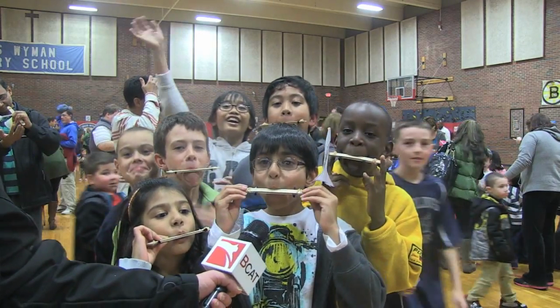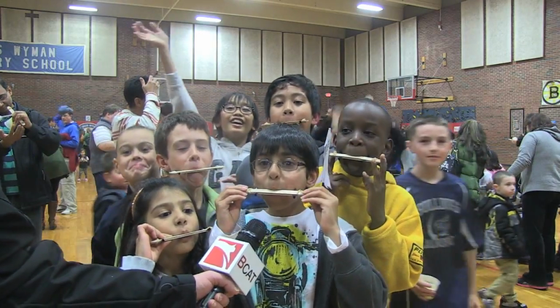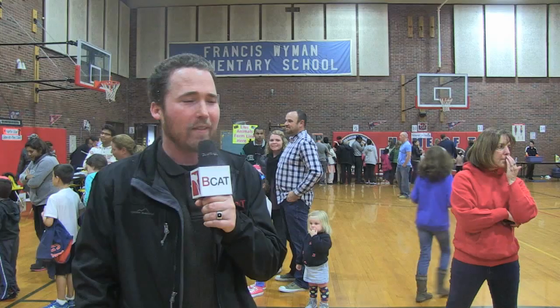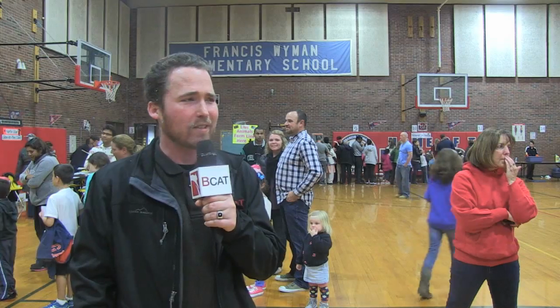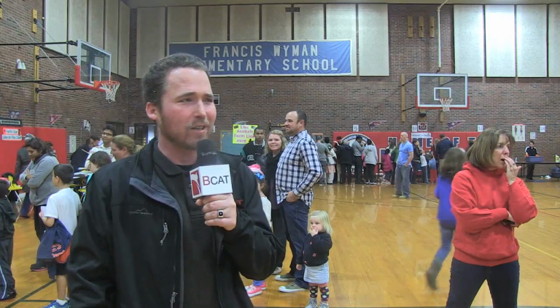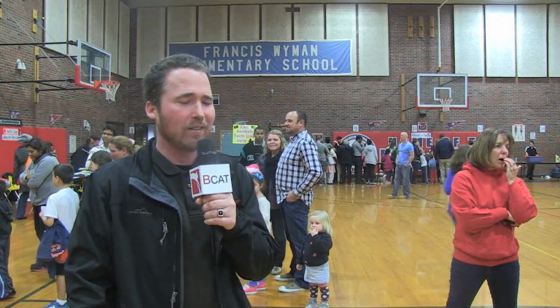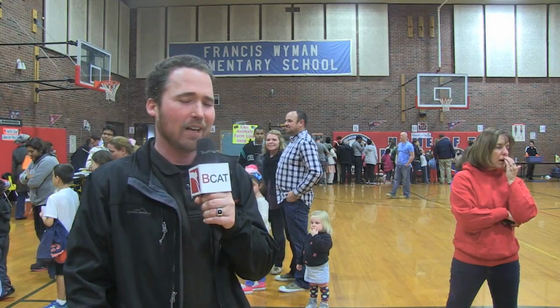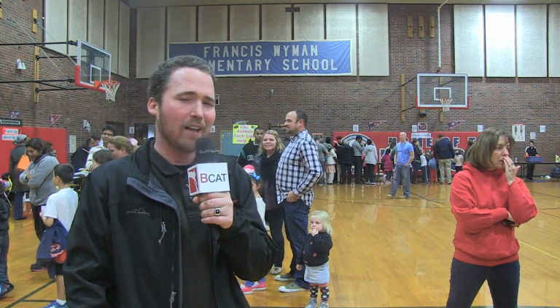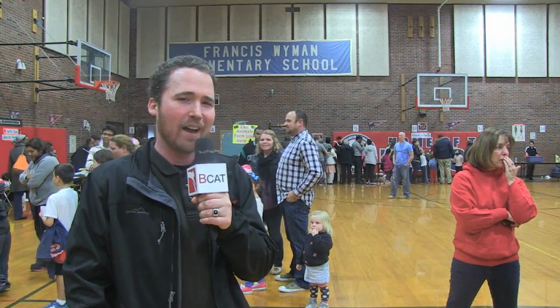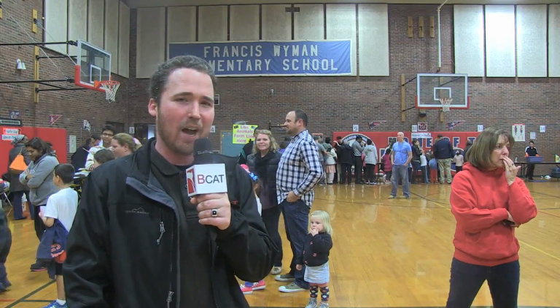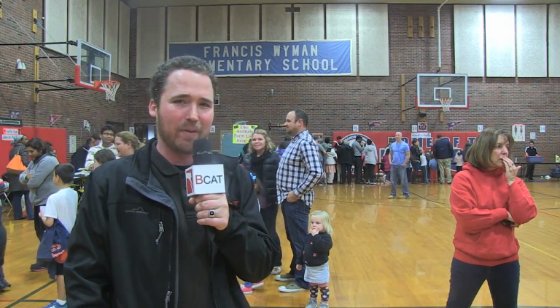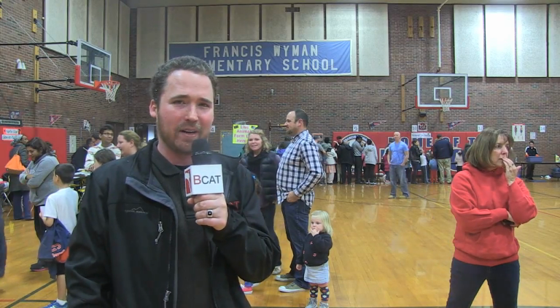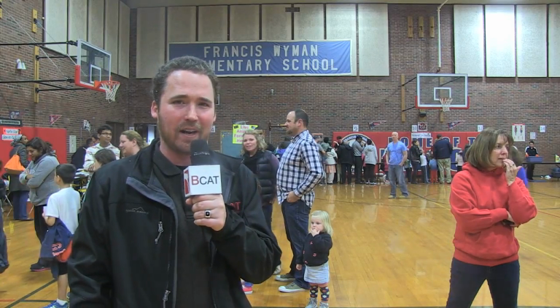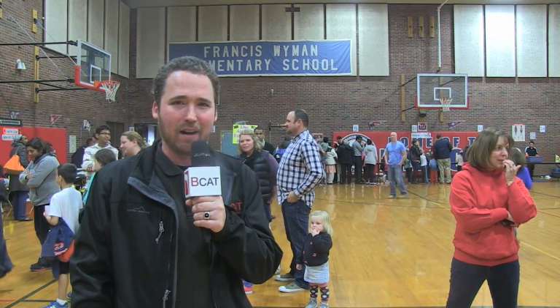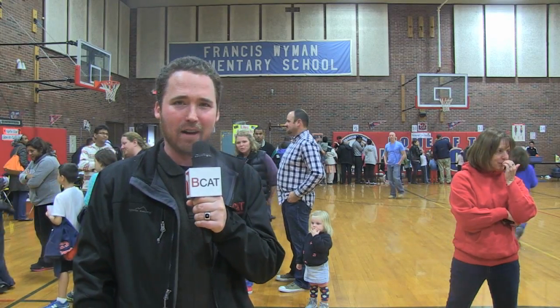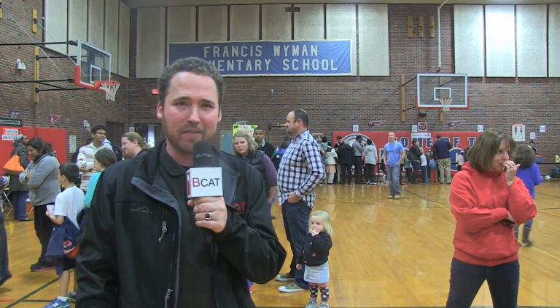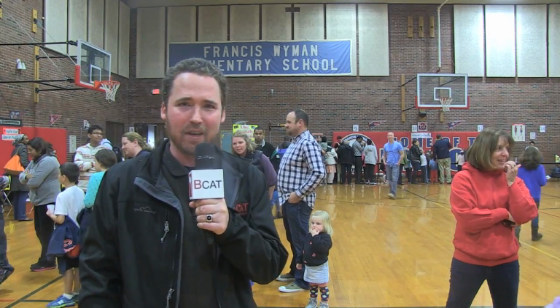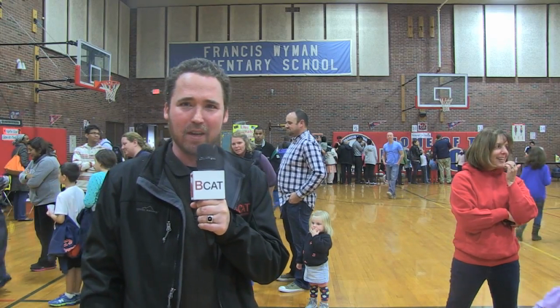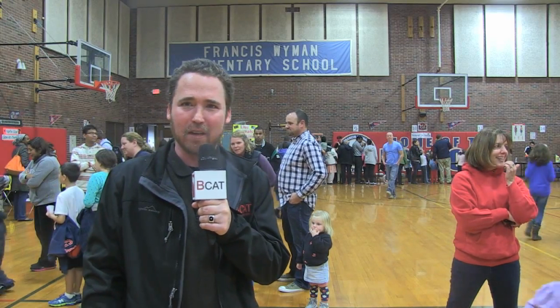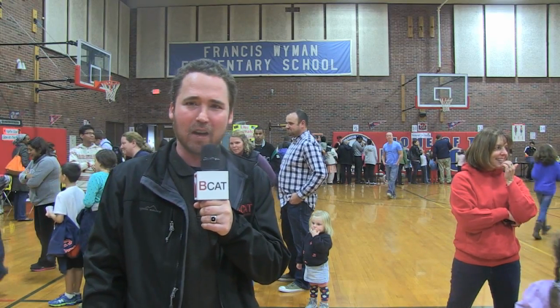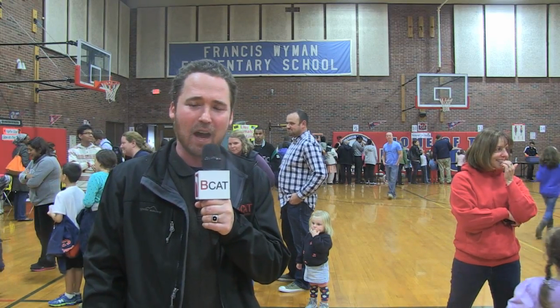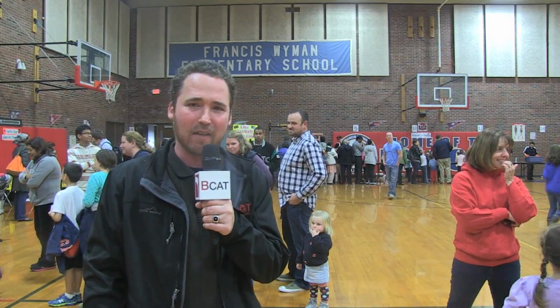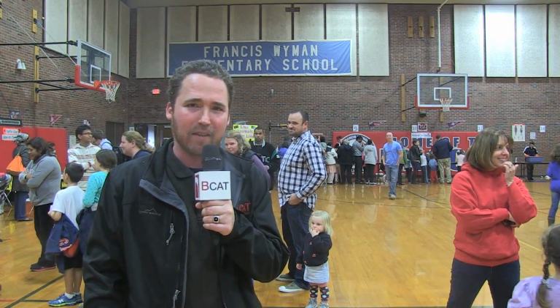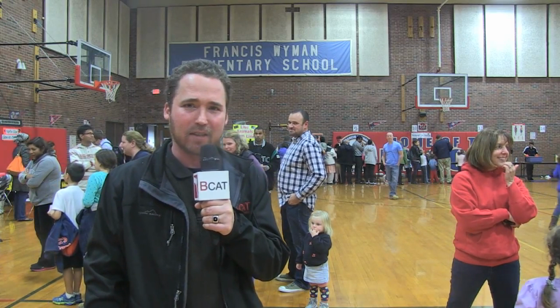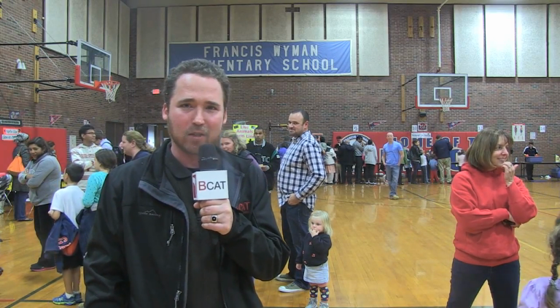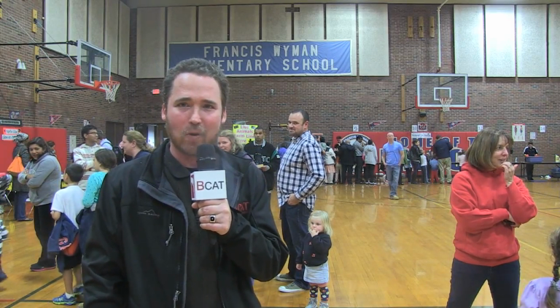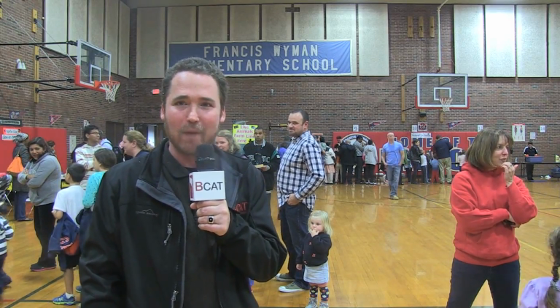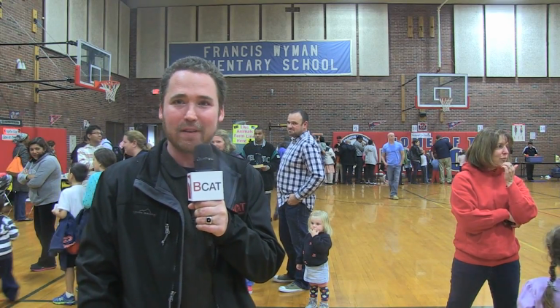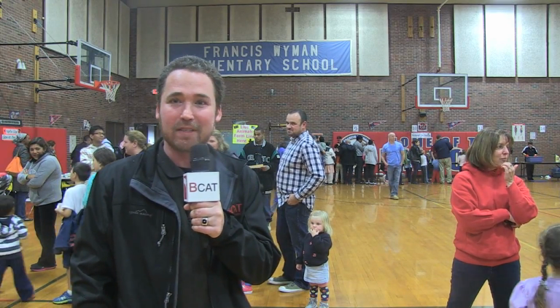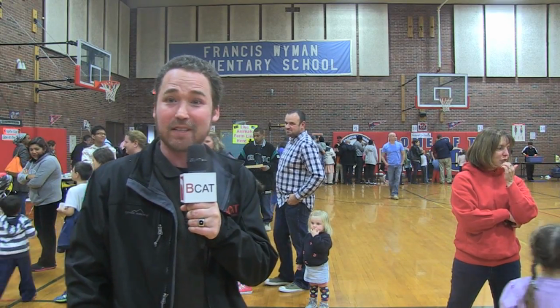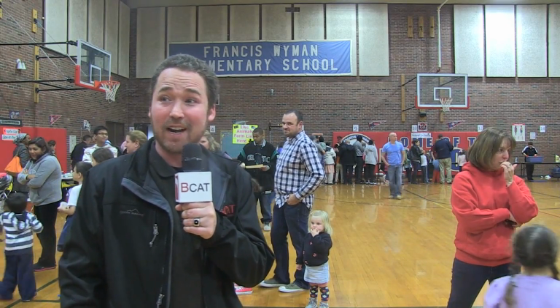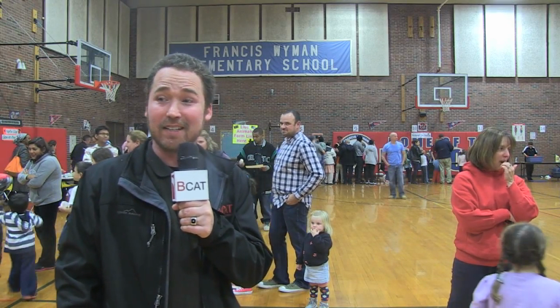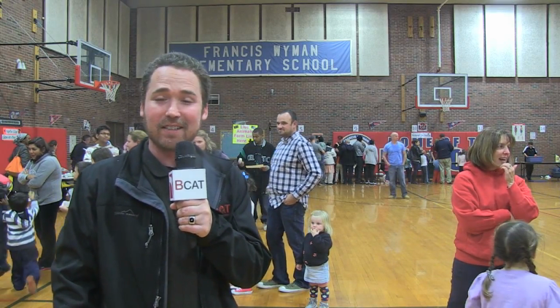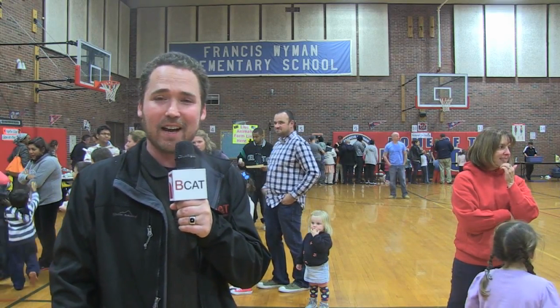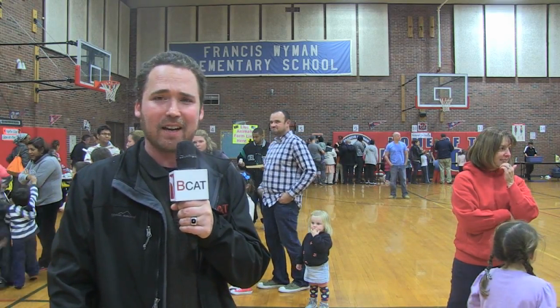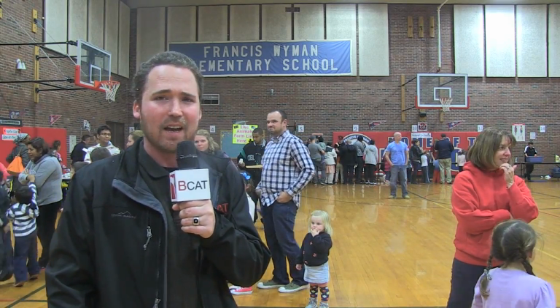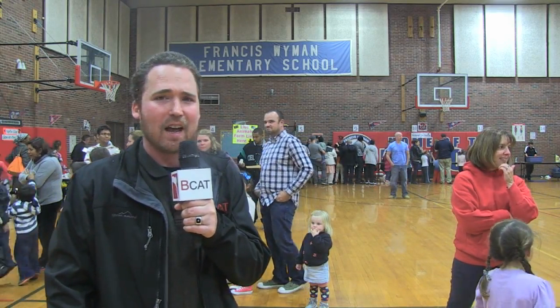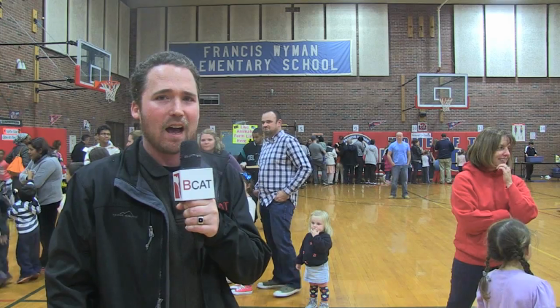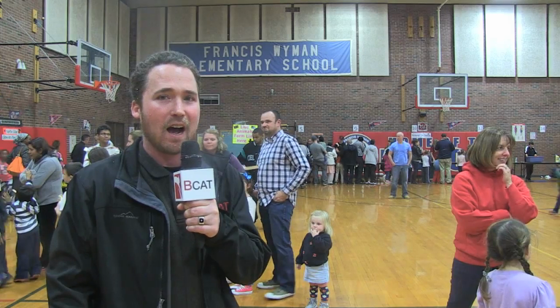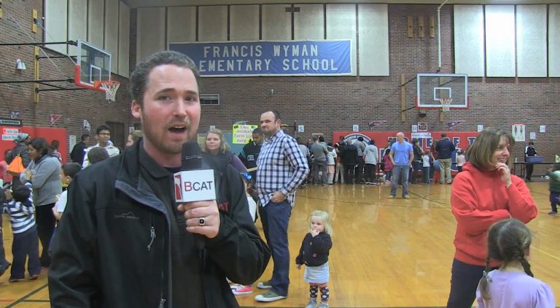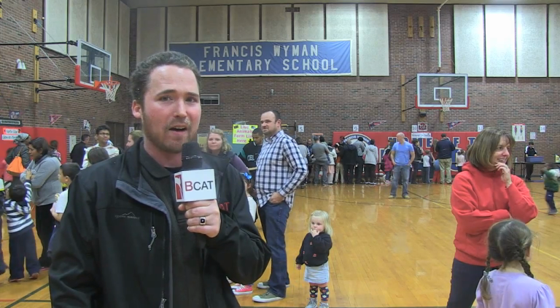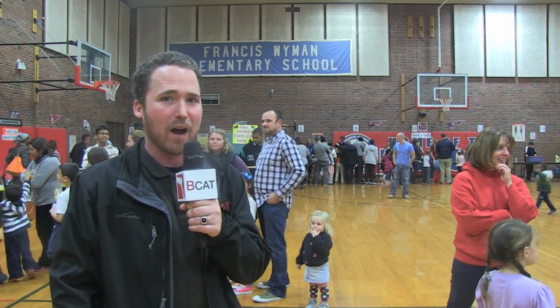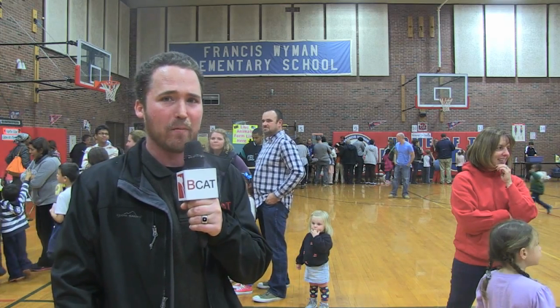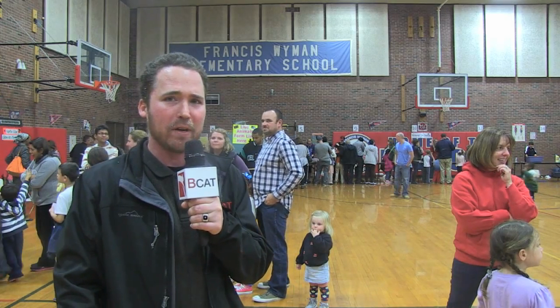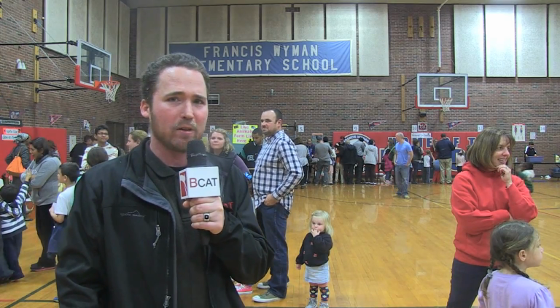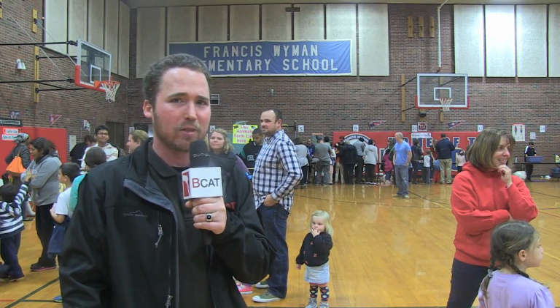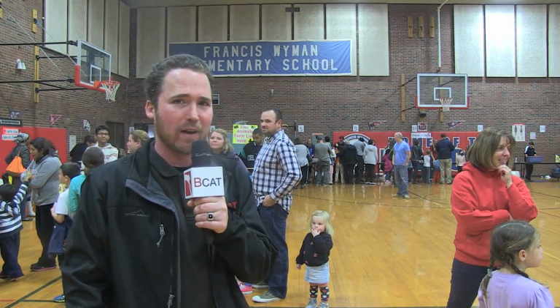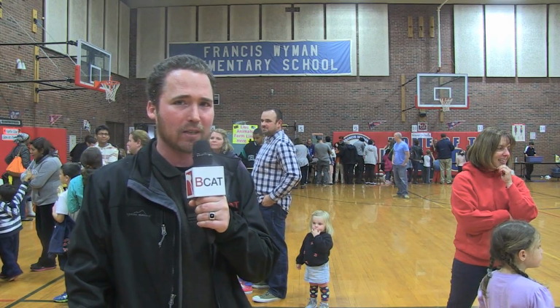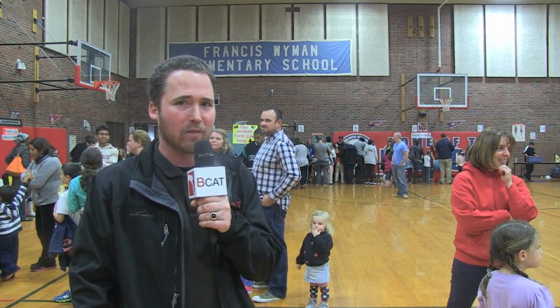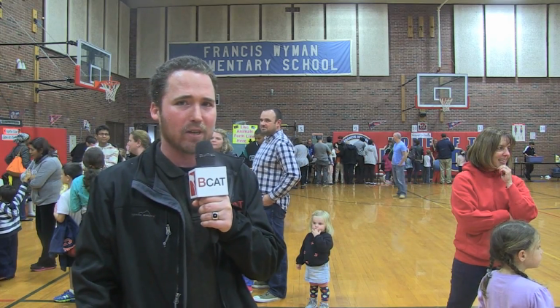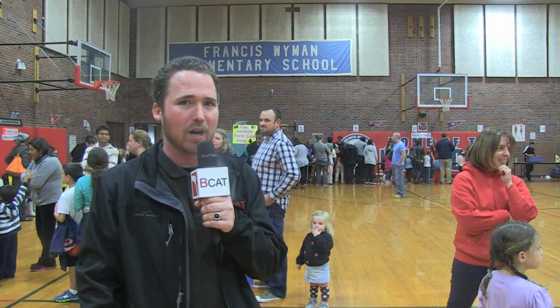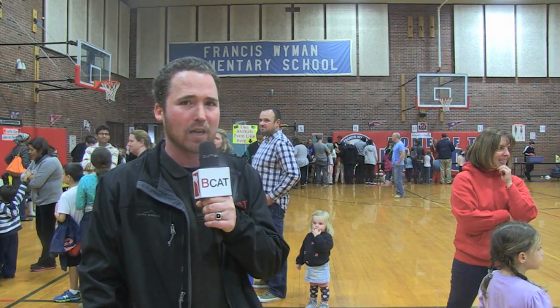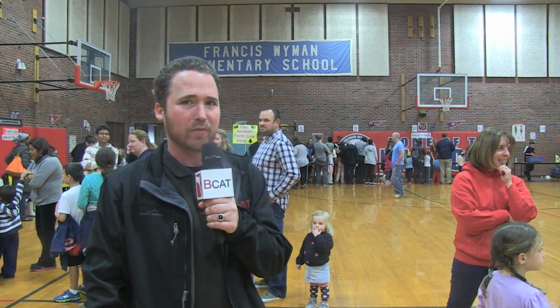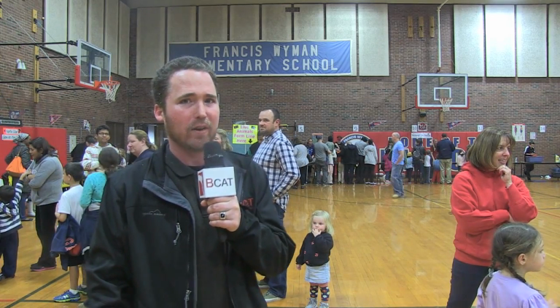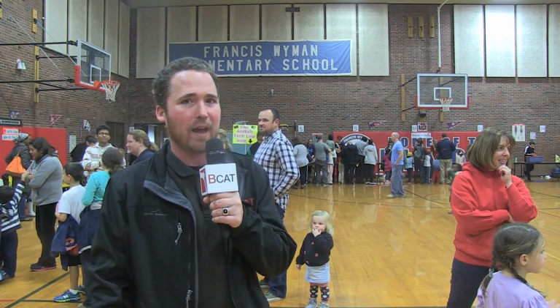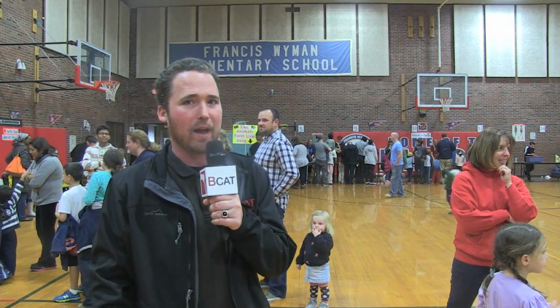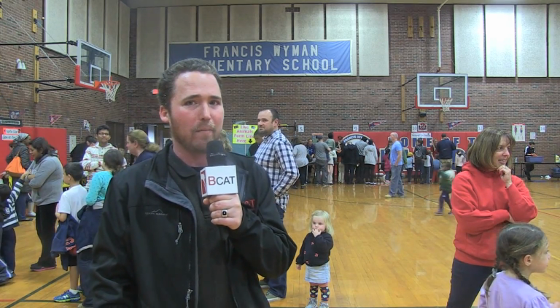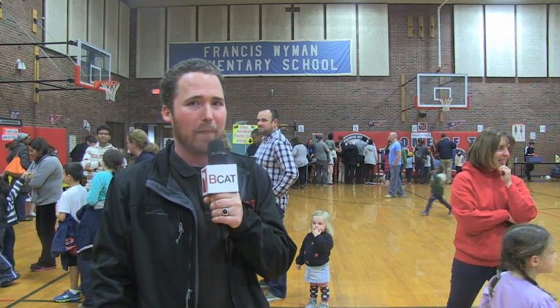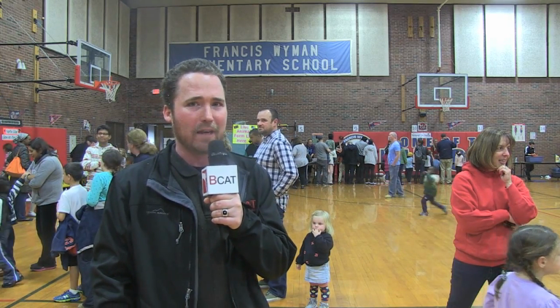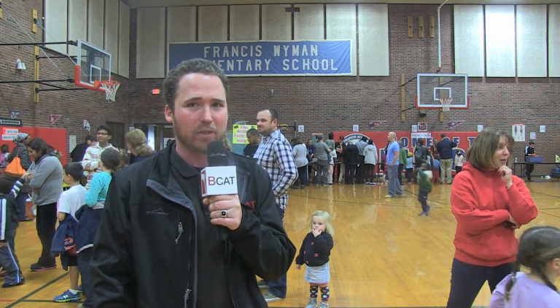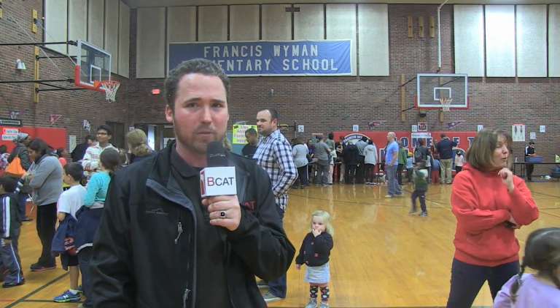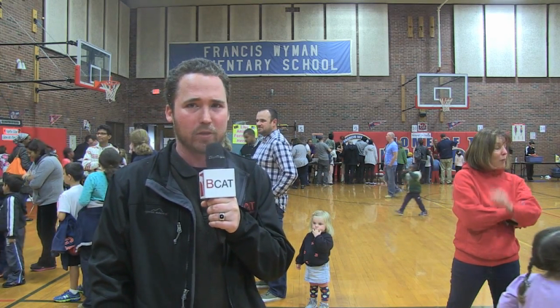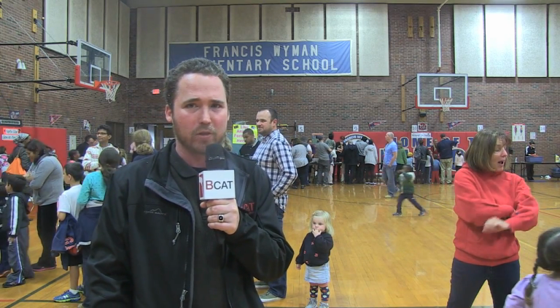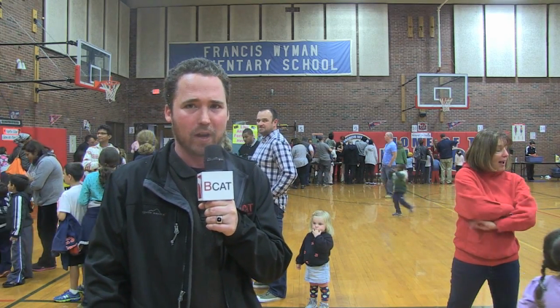There's certainly a lot happening here at the Francis Wyman Science Night. I'm B-News Director Rich Hosford, and back to you in the studio.